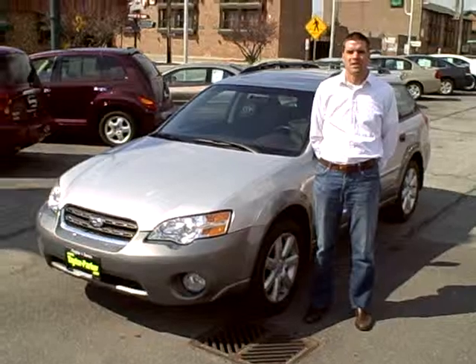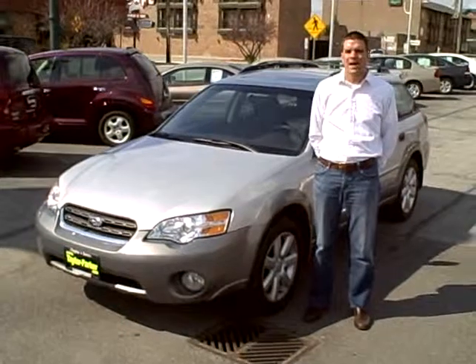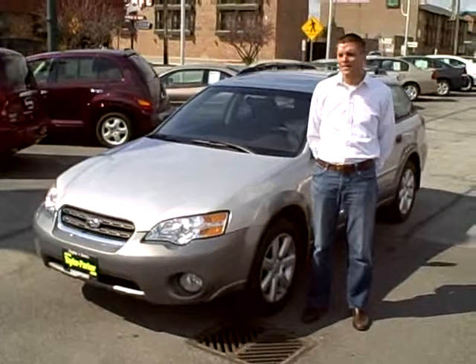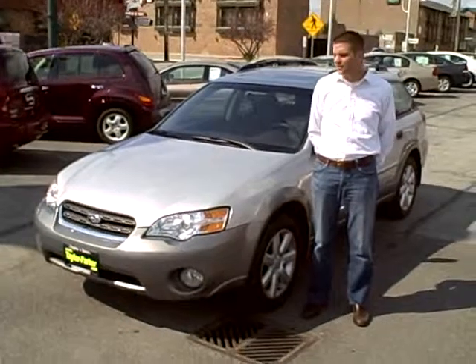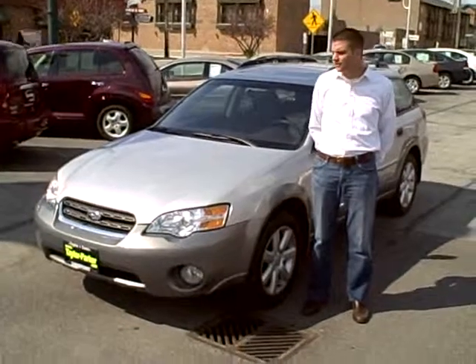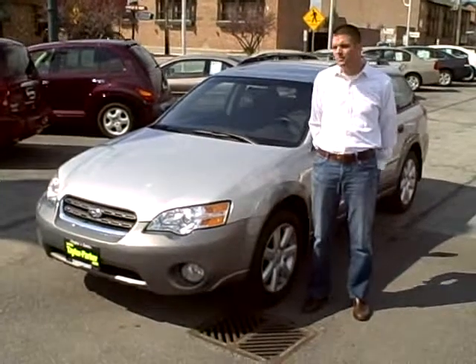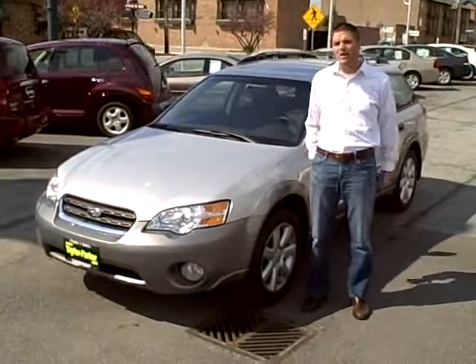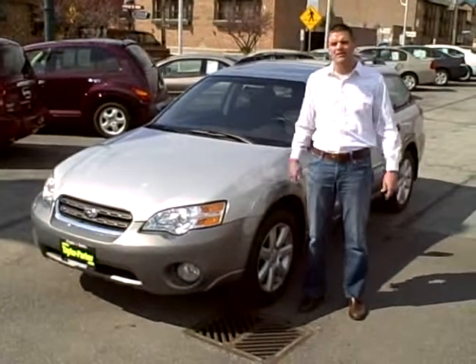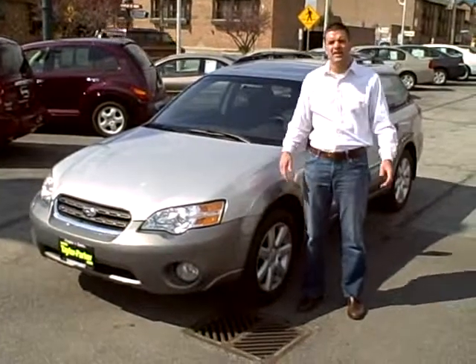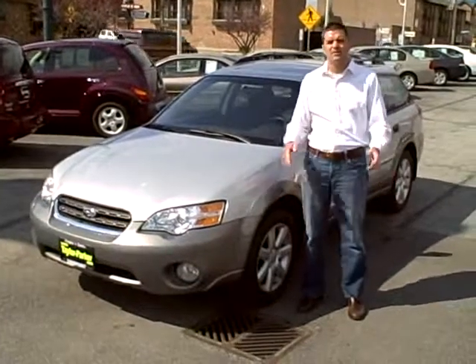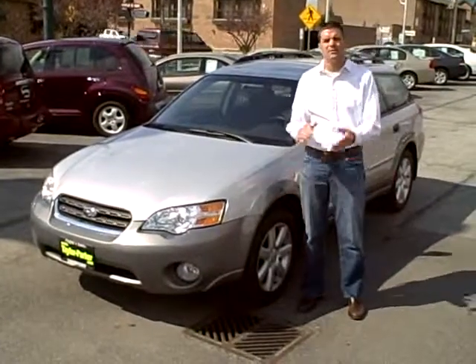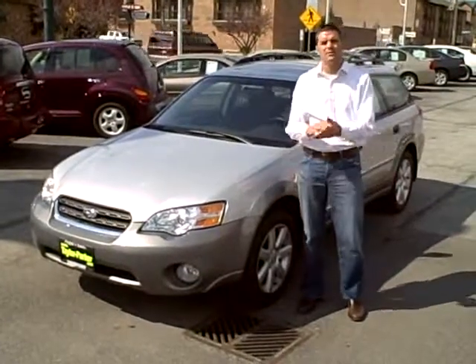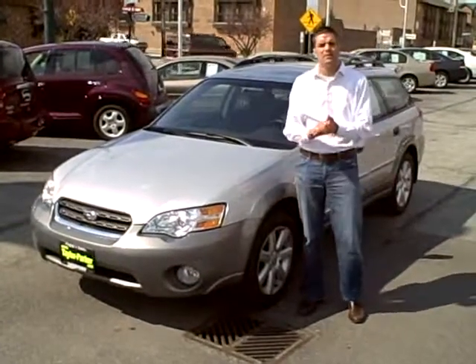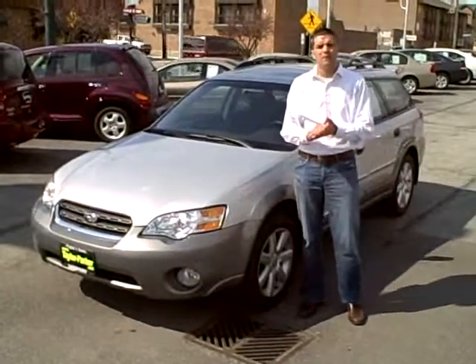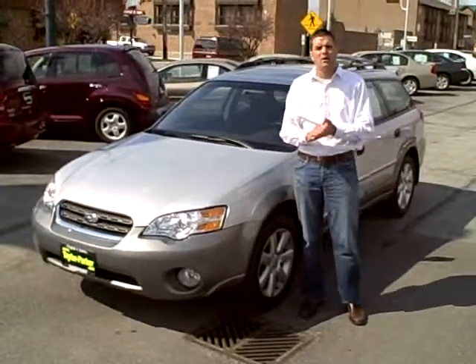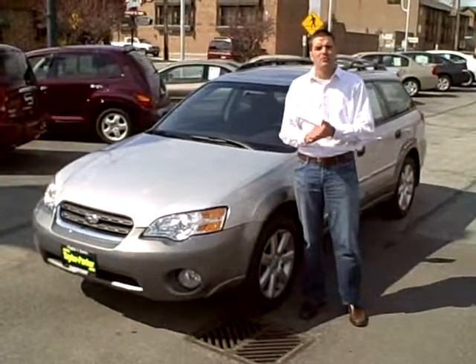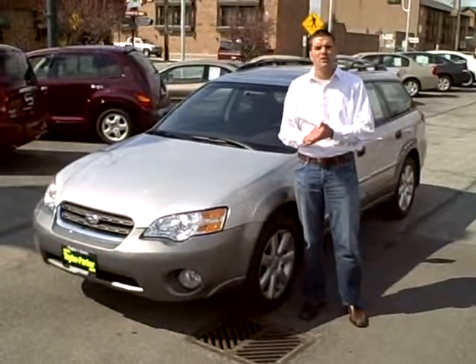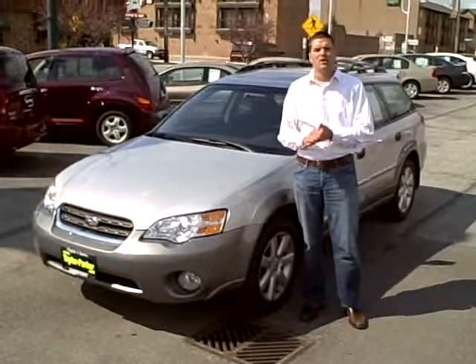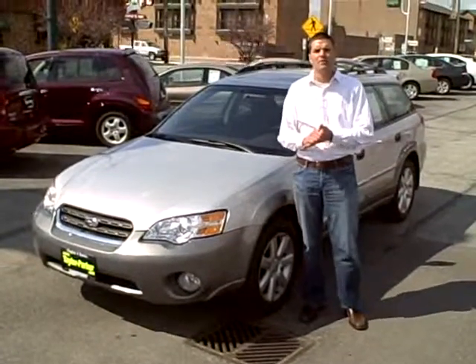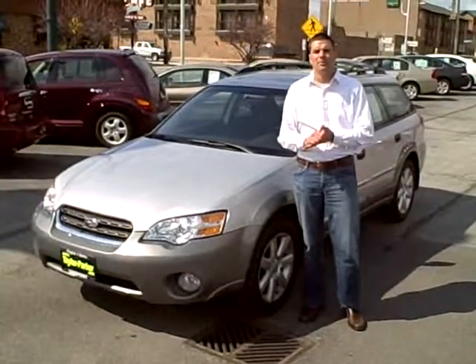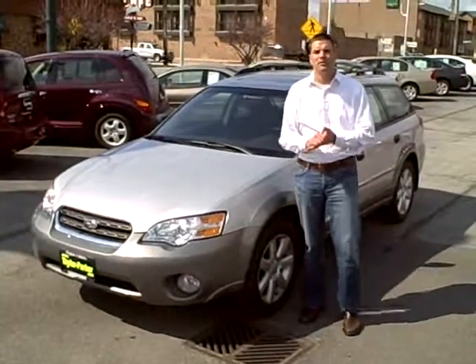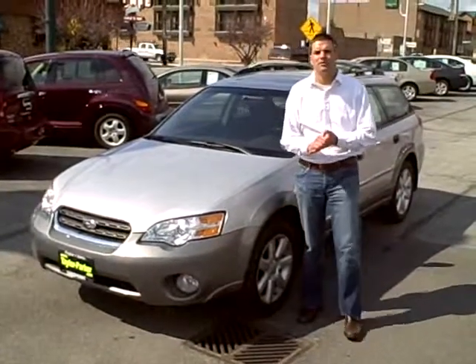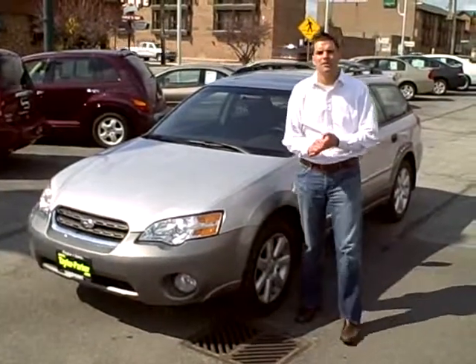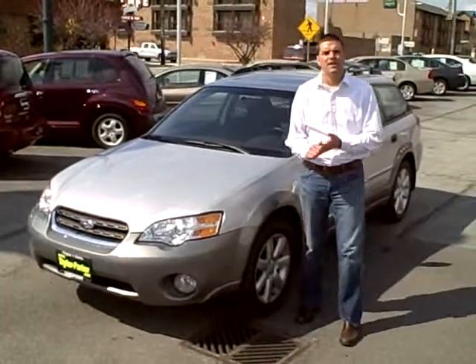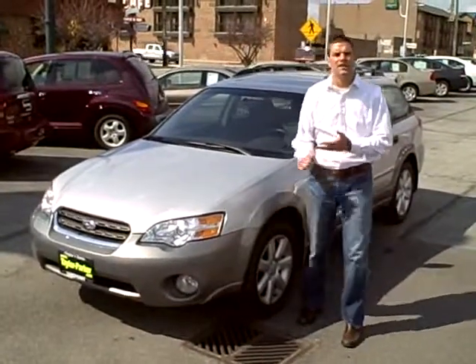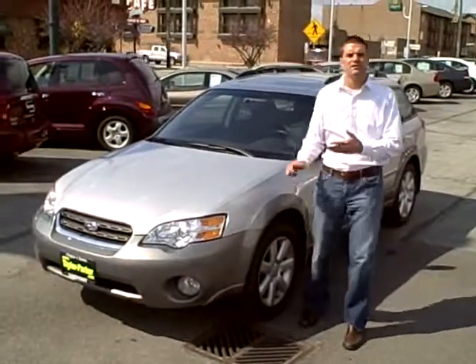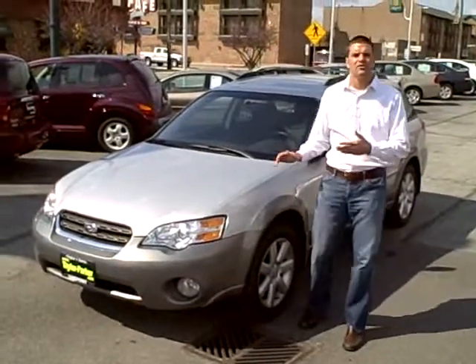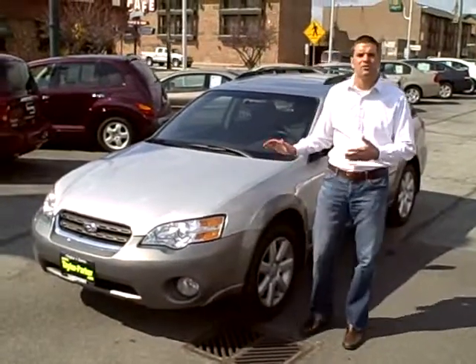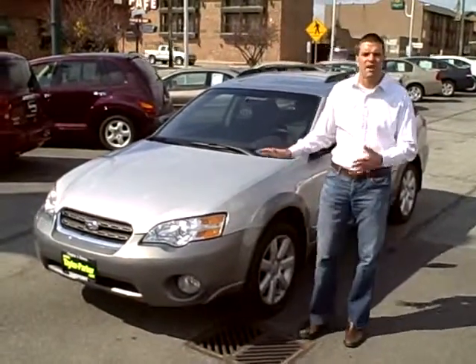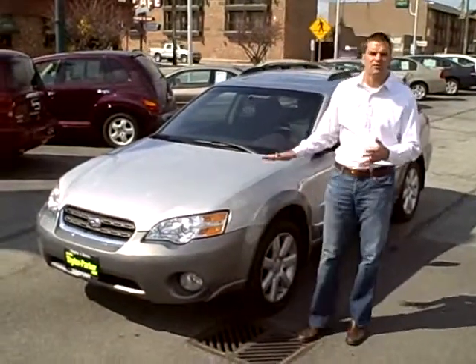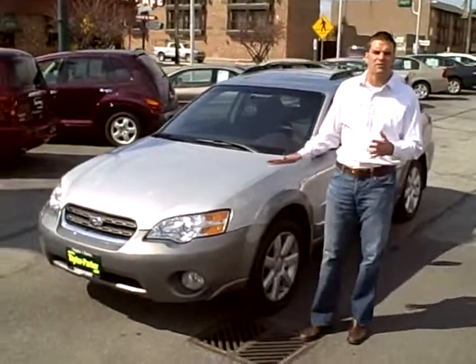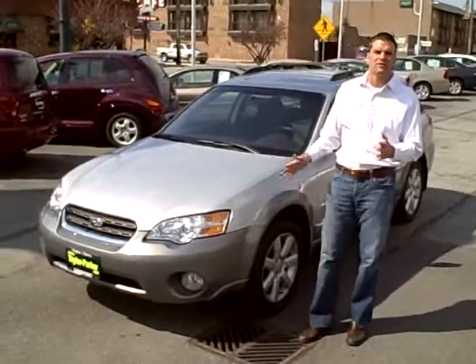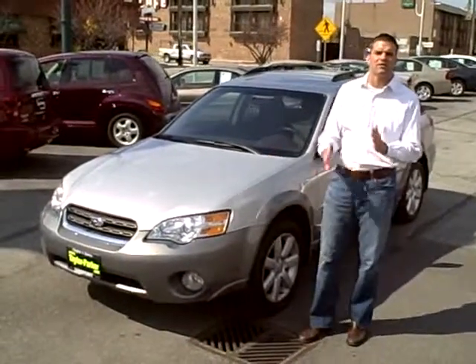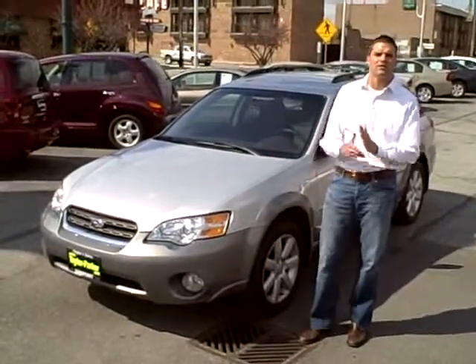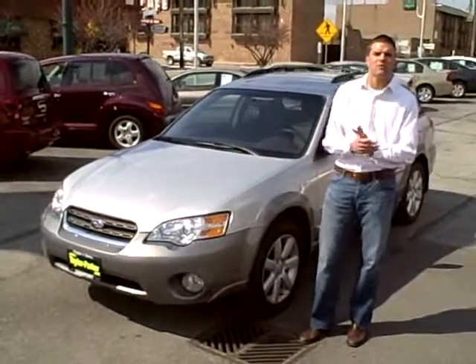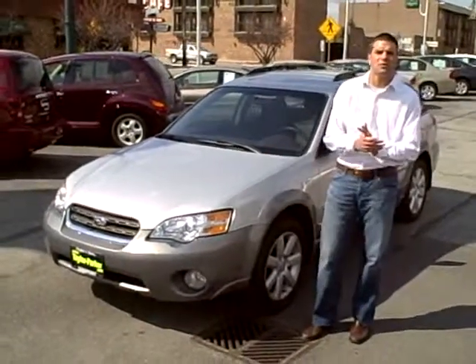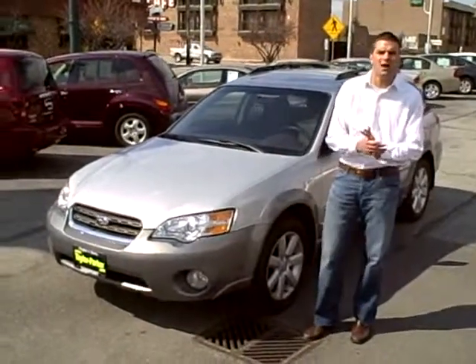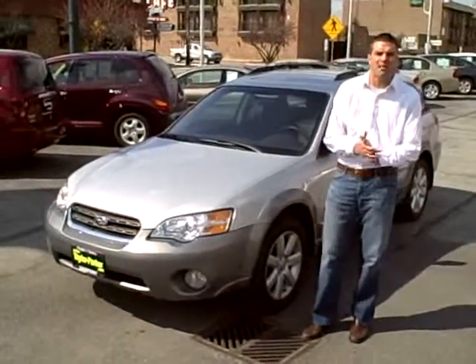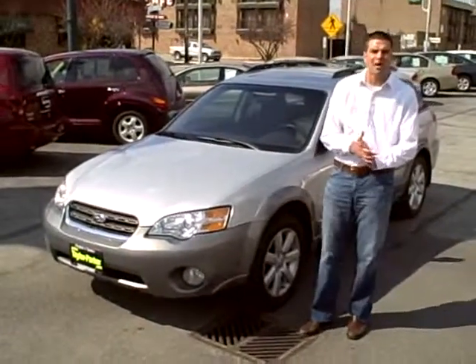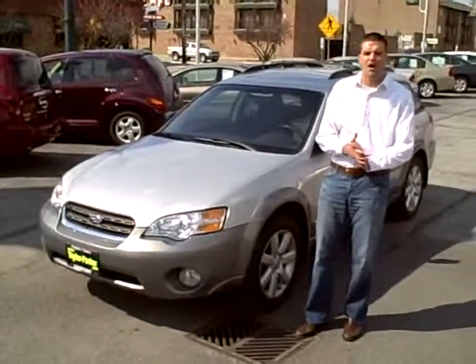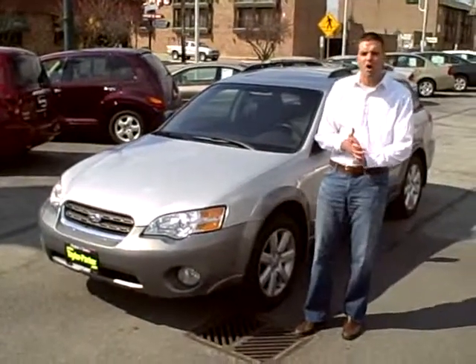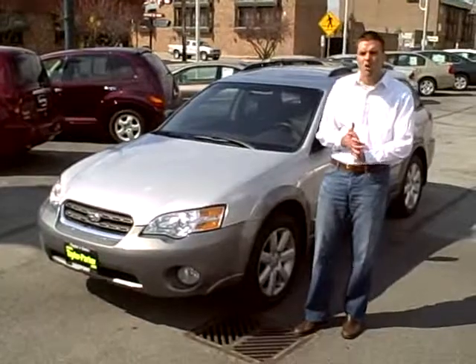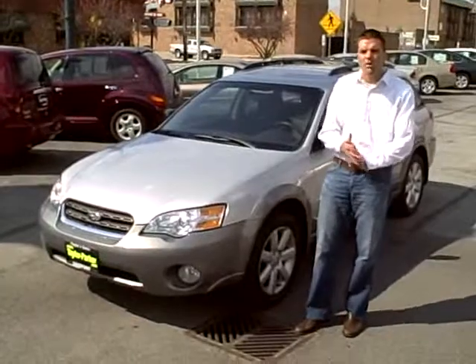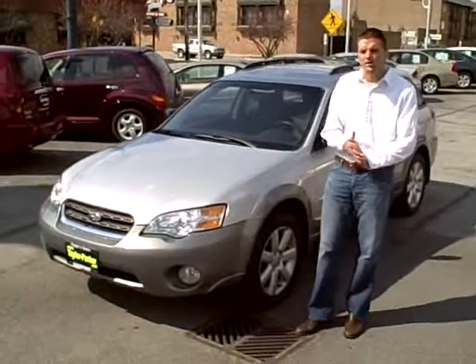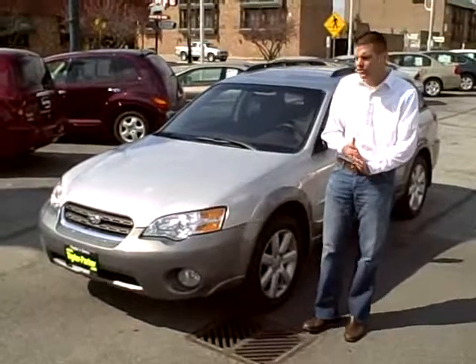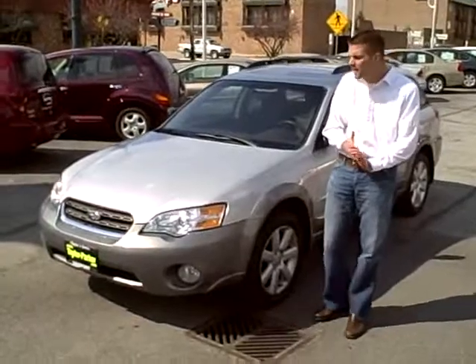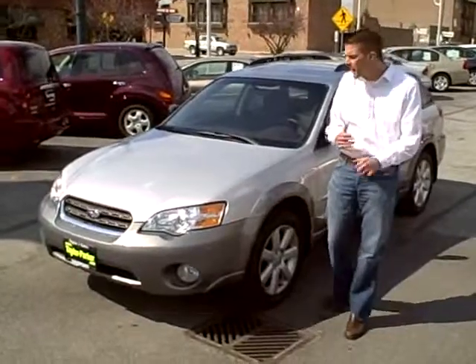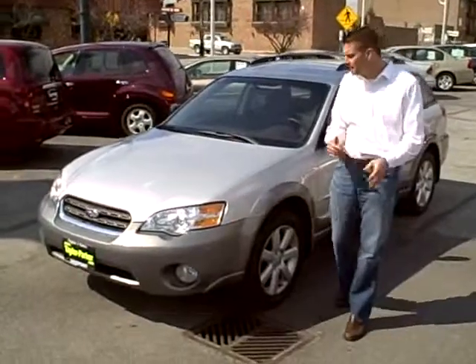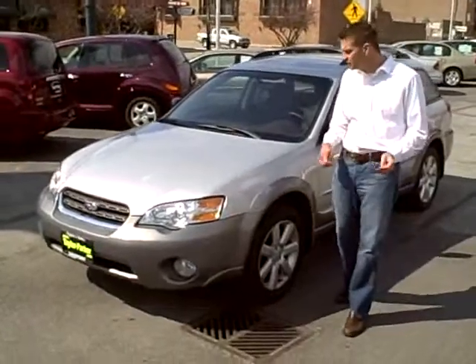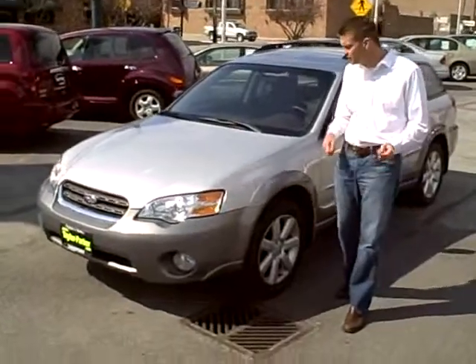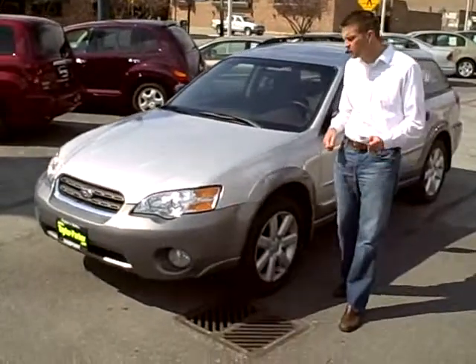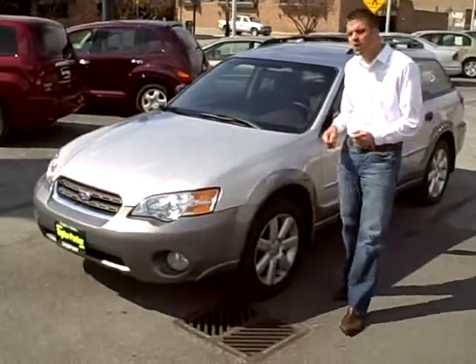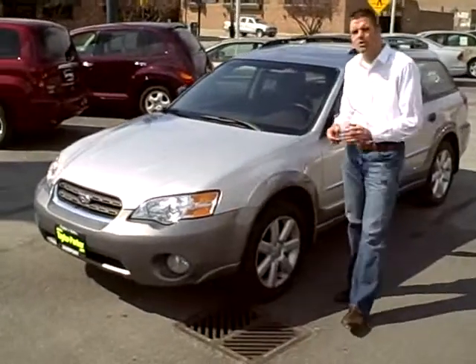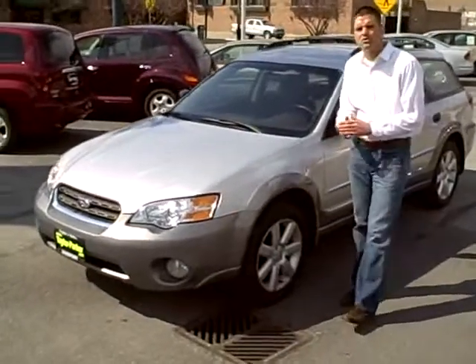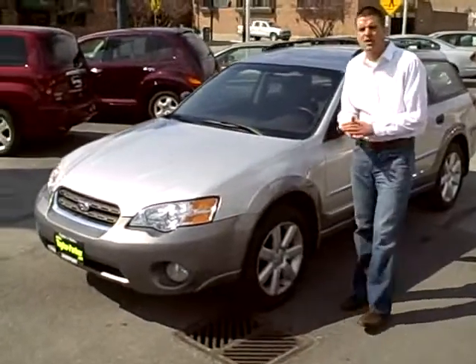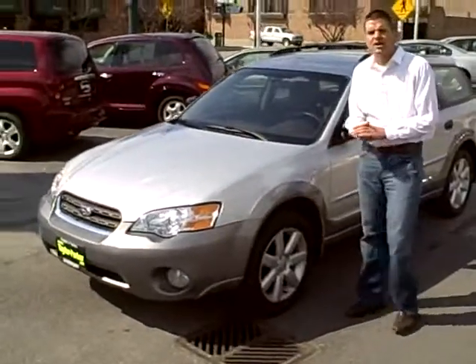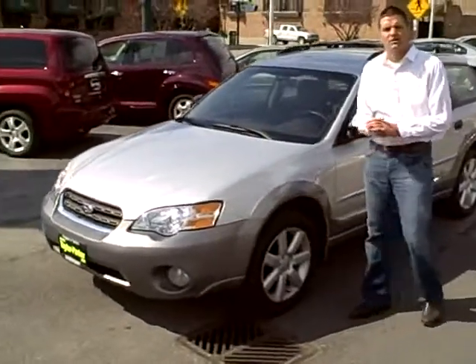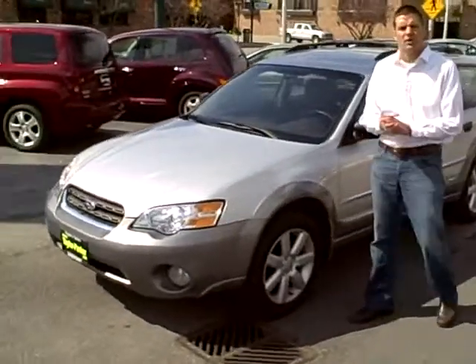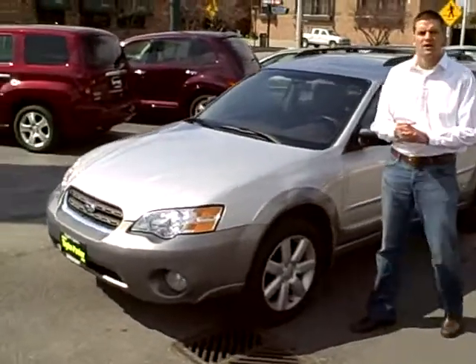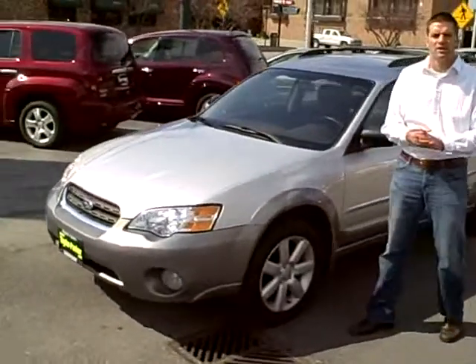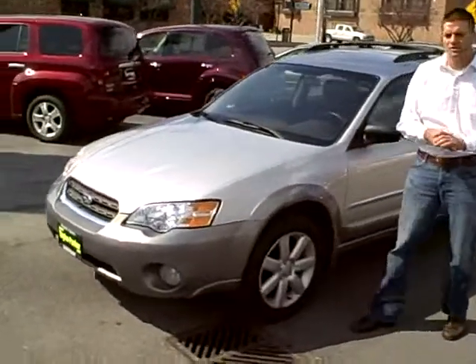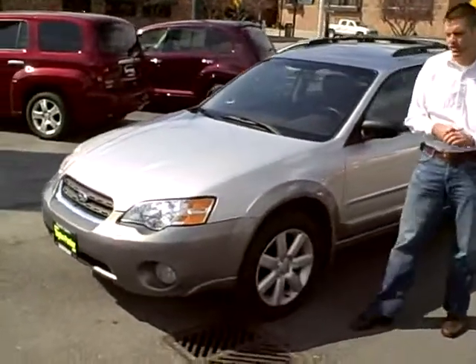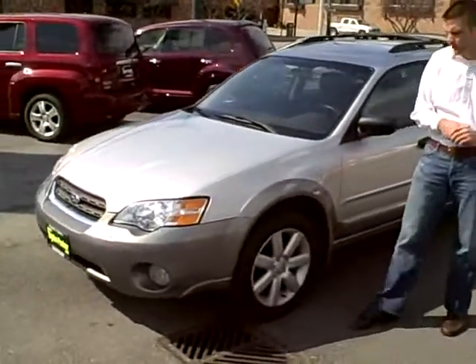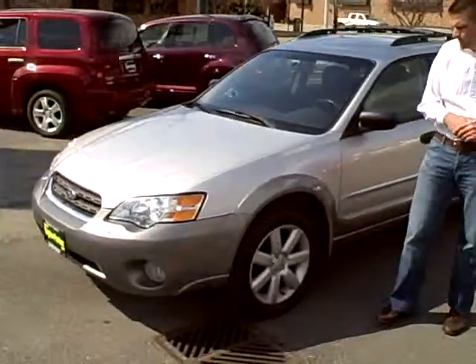Hi, this is Brett Taylor with Taylor Parker Motor Company, and you're looking at a 2006 Subaru Outback All-Wheel Drive. This is a local trade-in to our dealership.